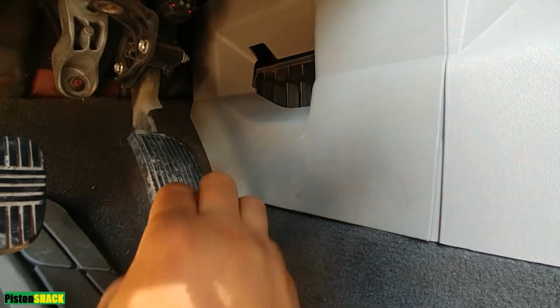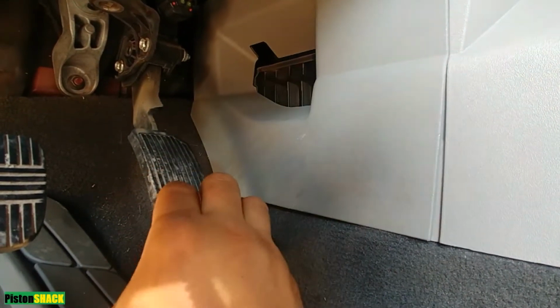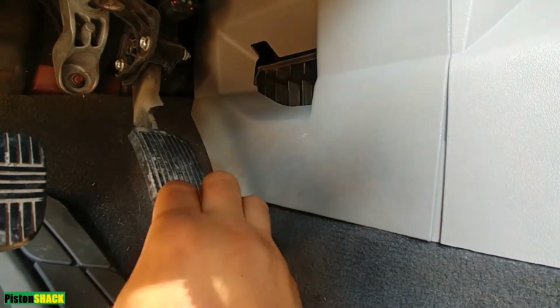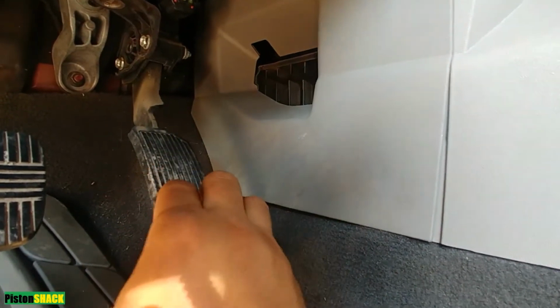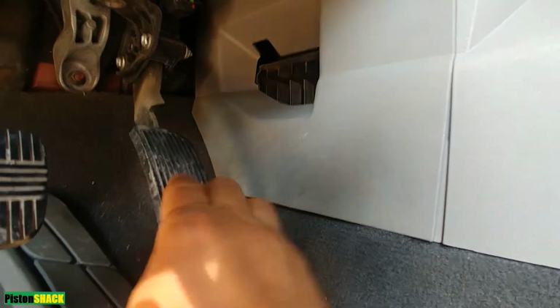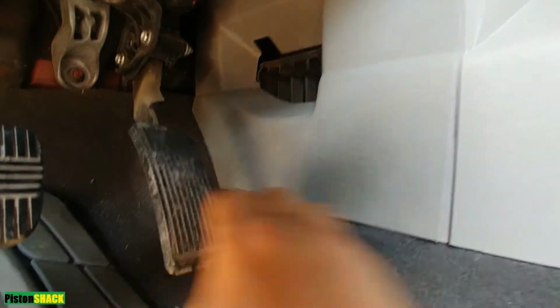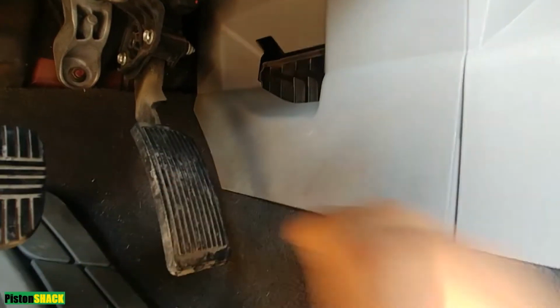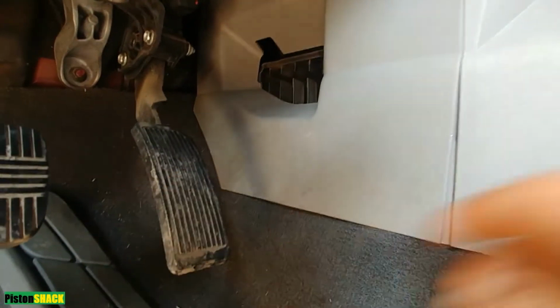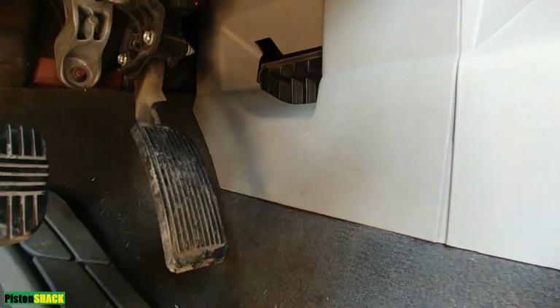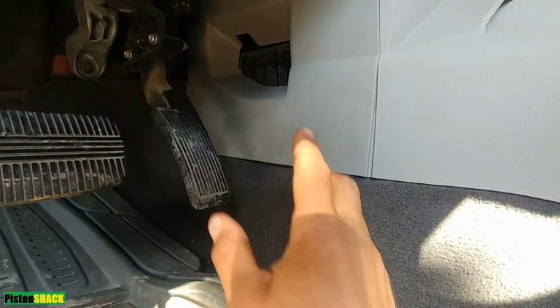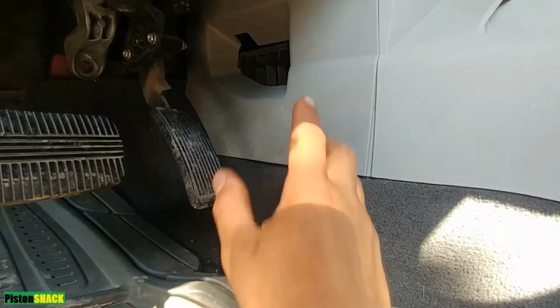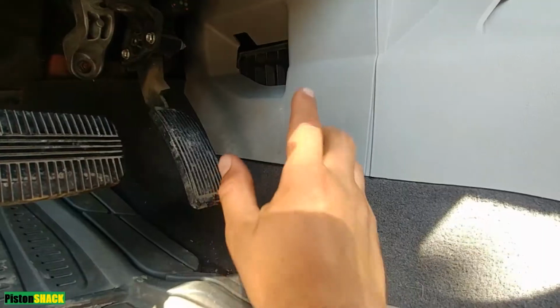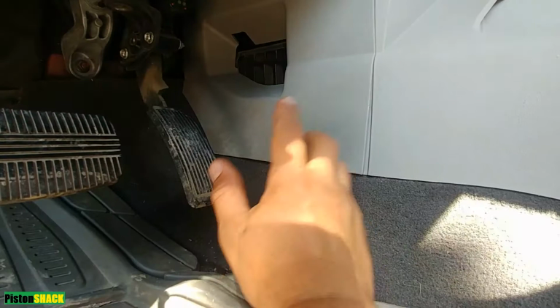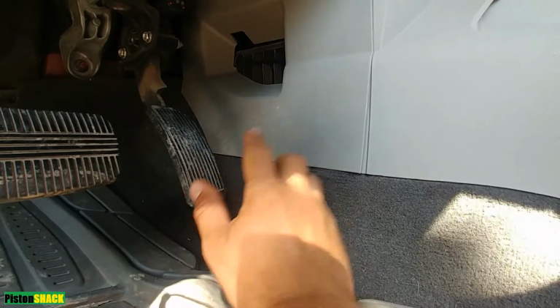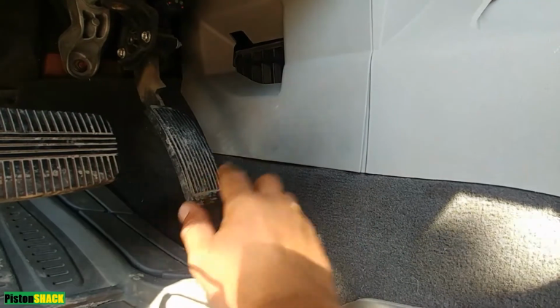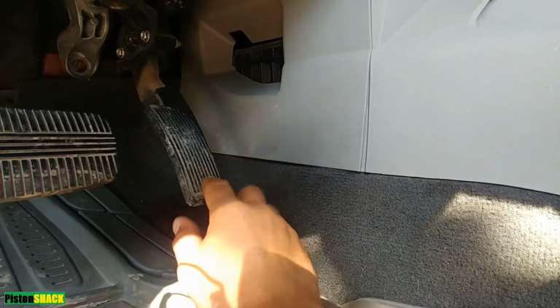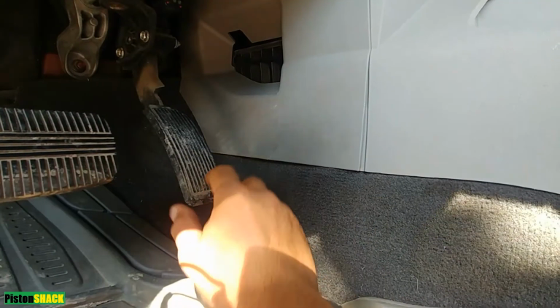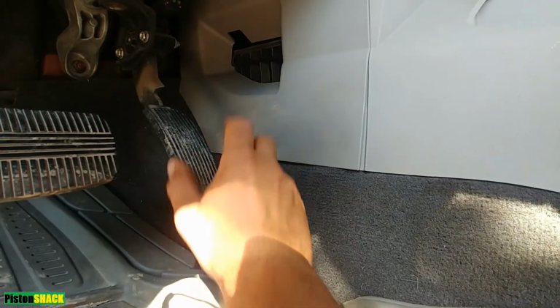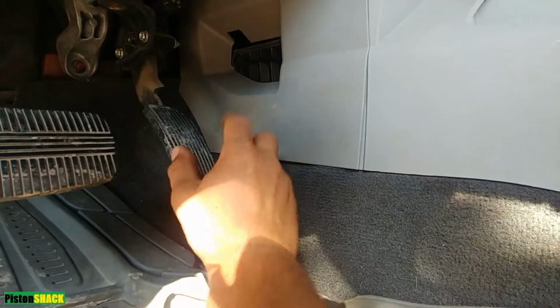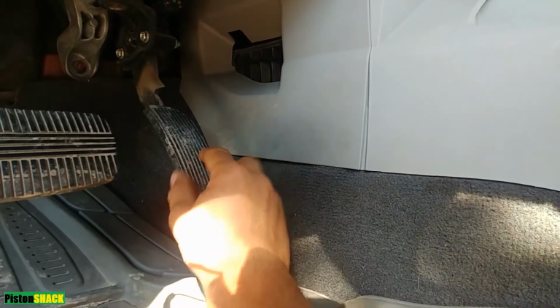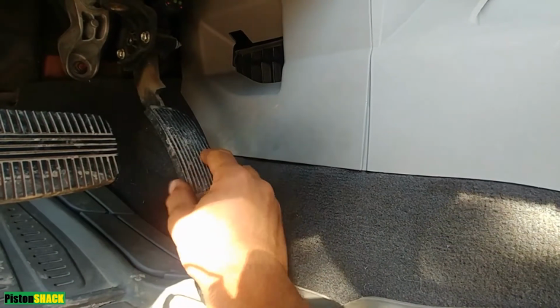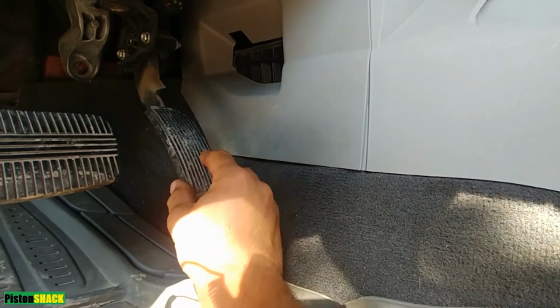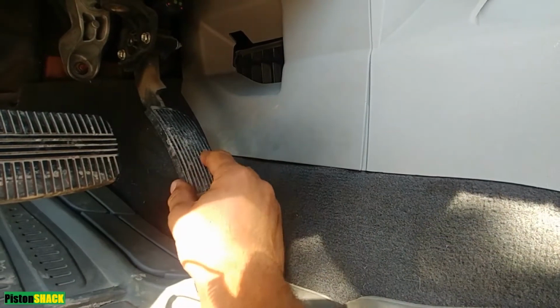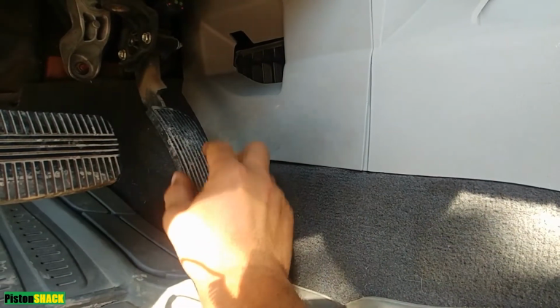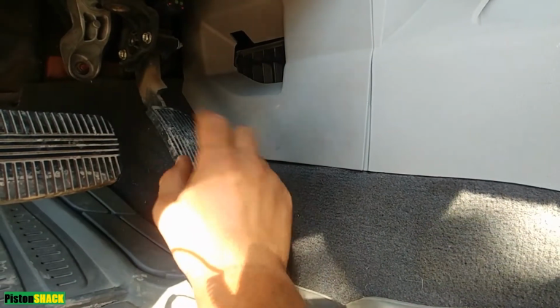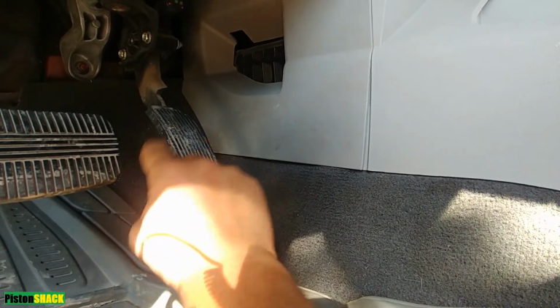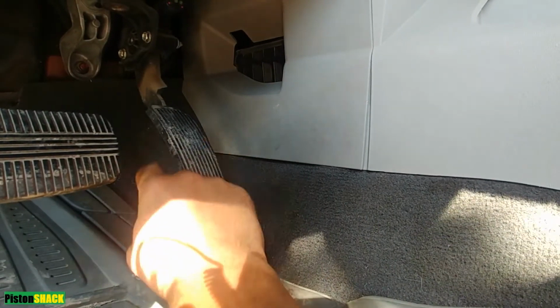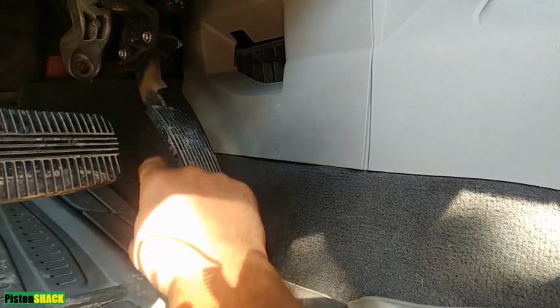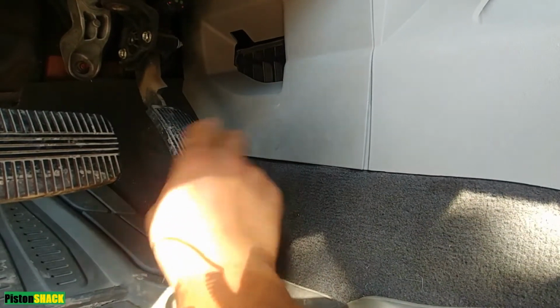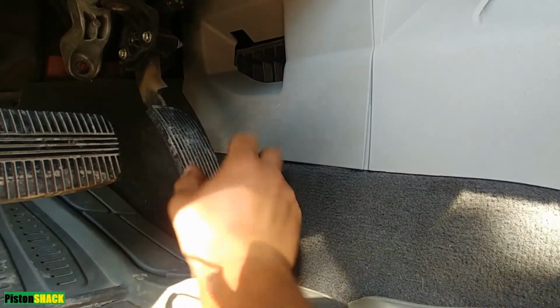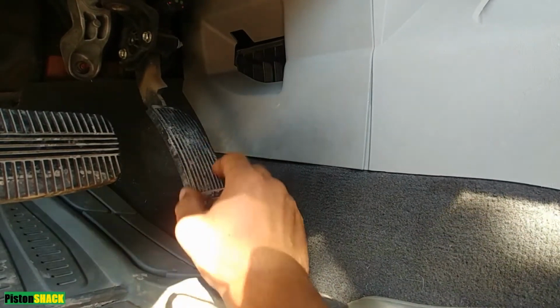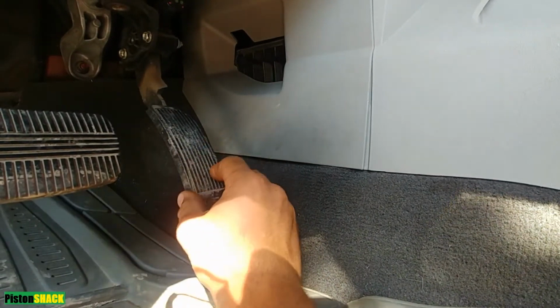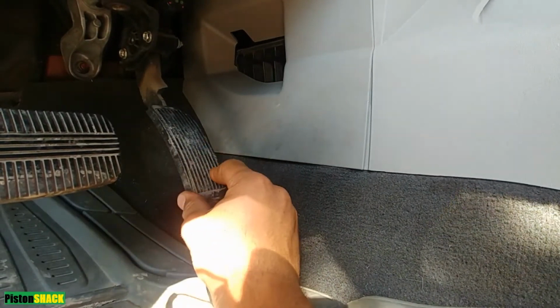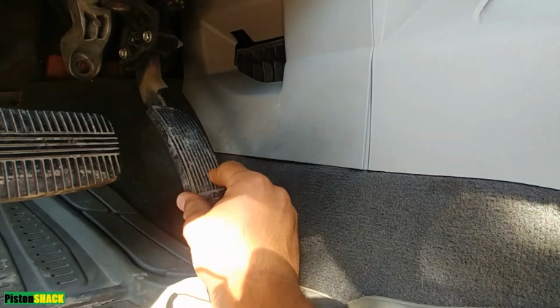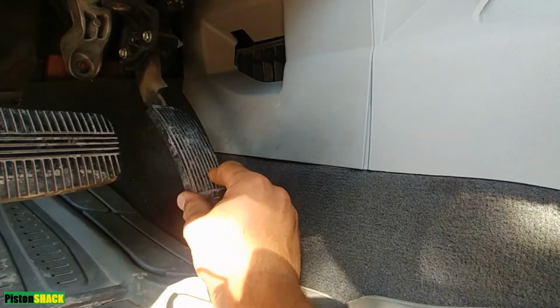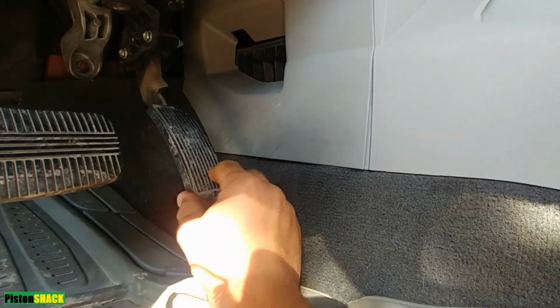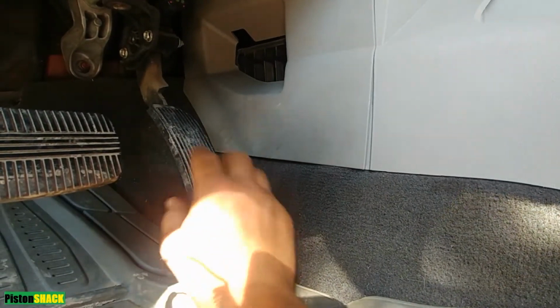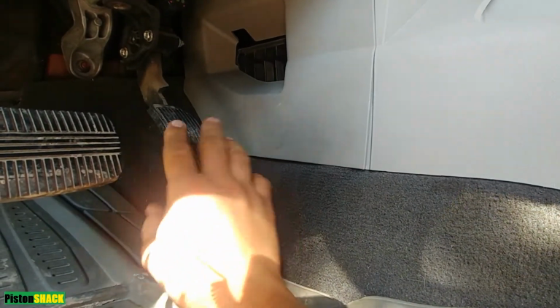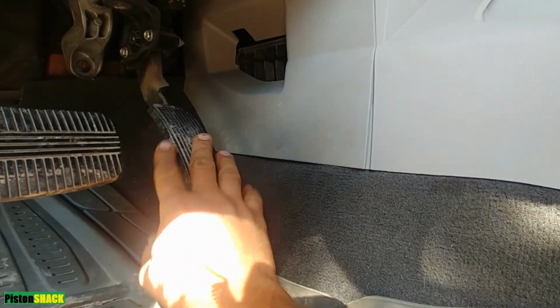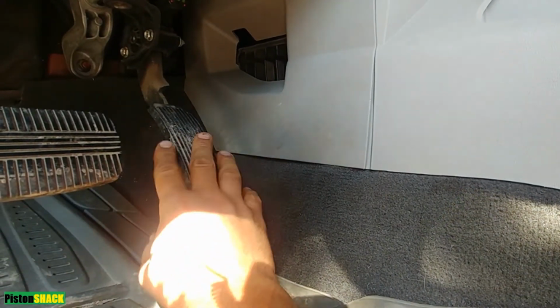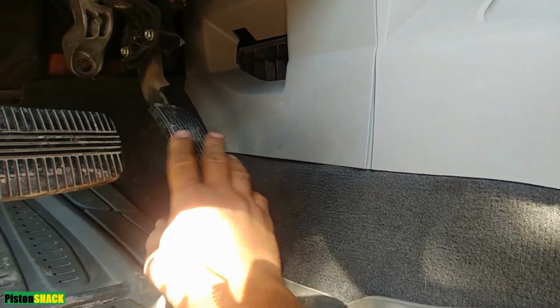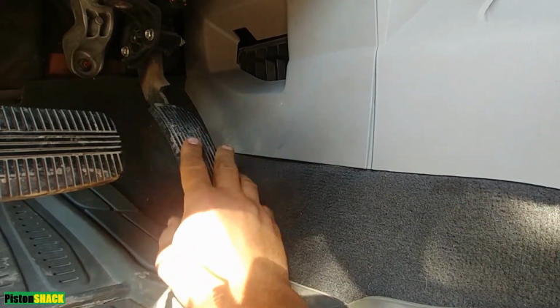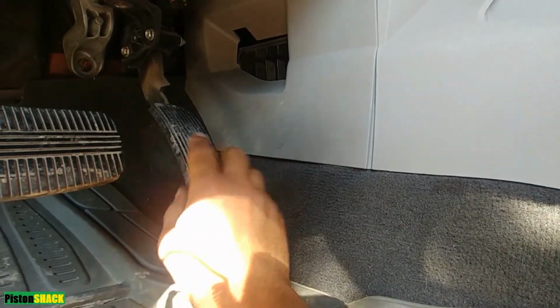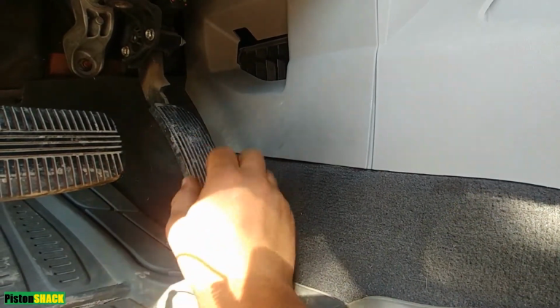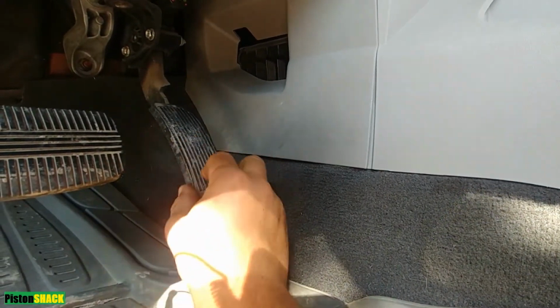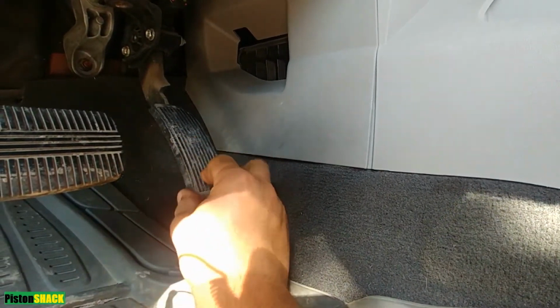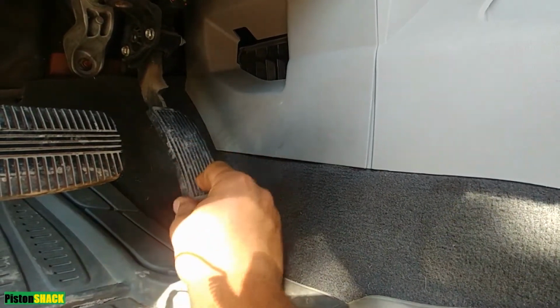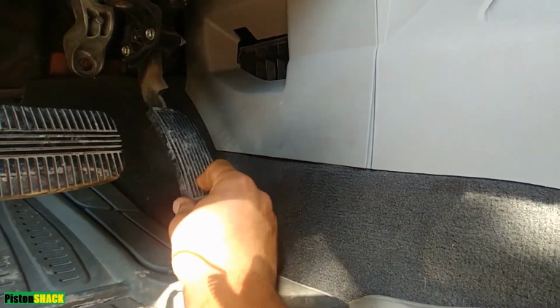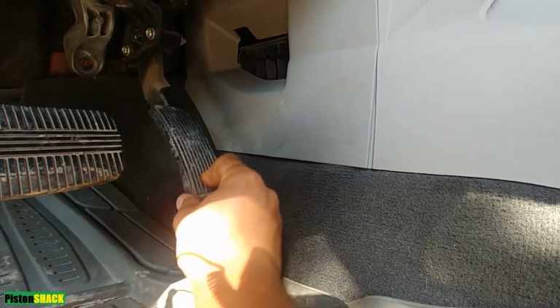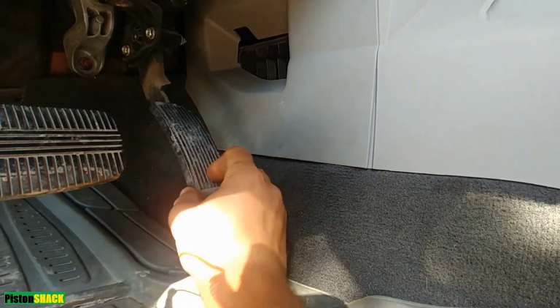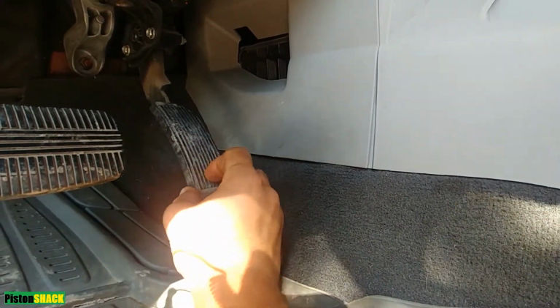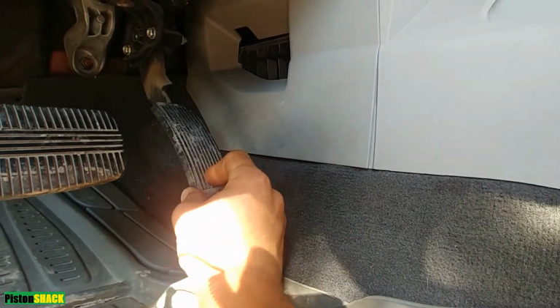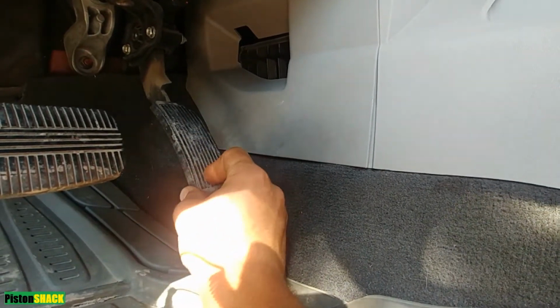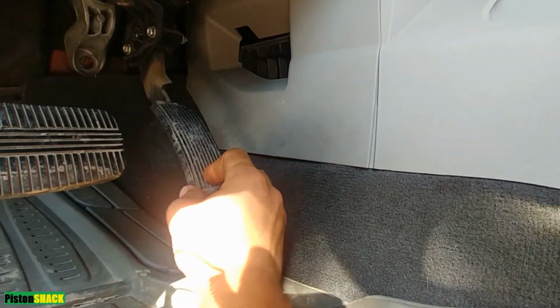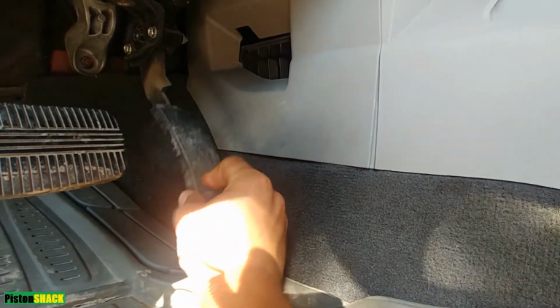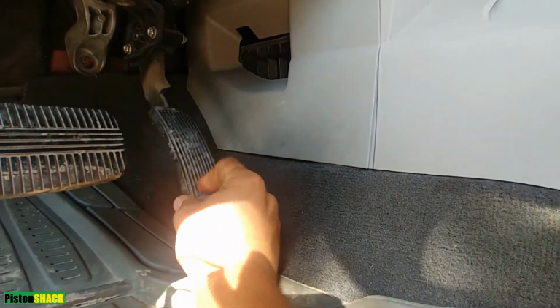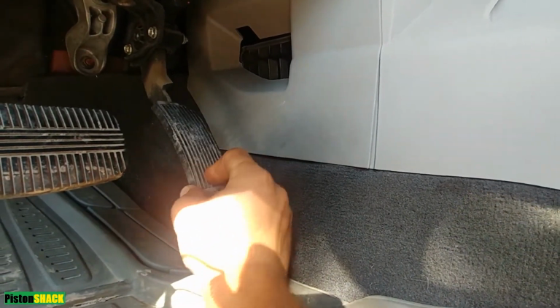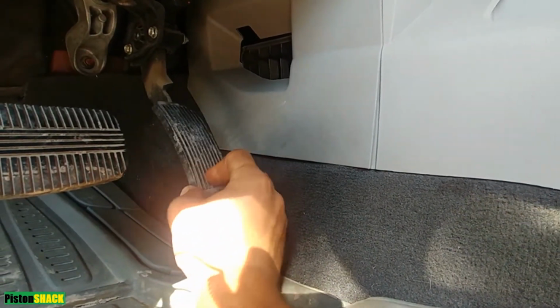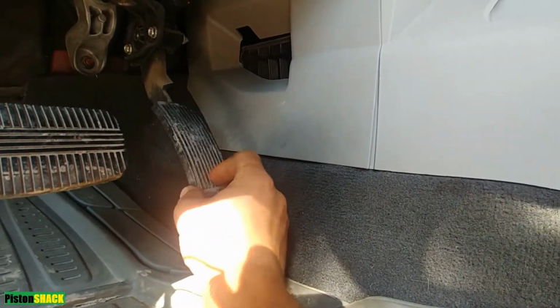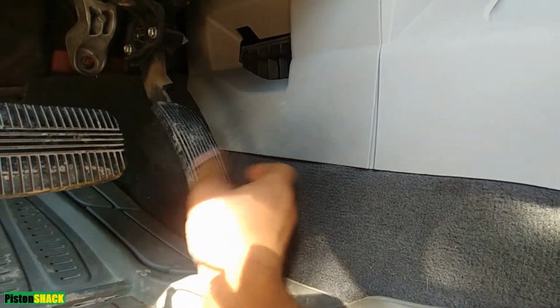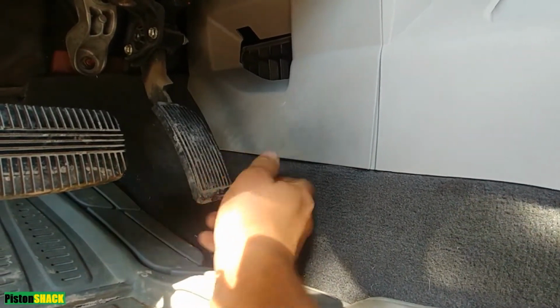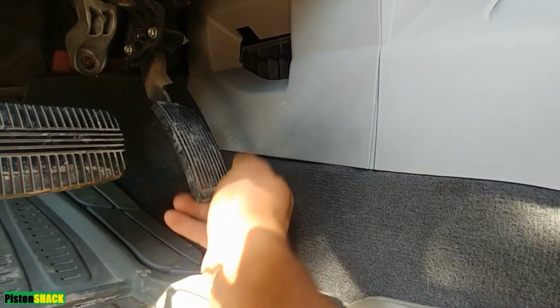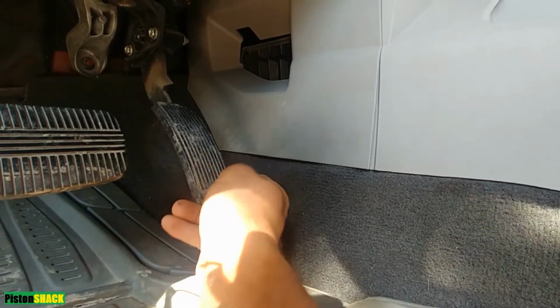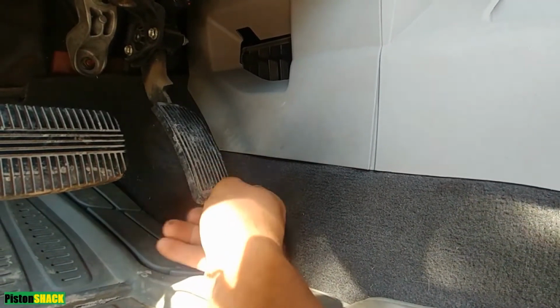Let's get started. Step one: make sure your accelerator pedal is fully released.